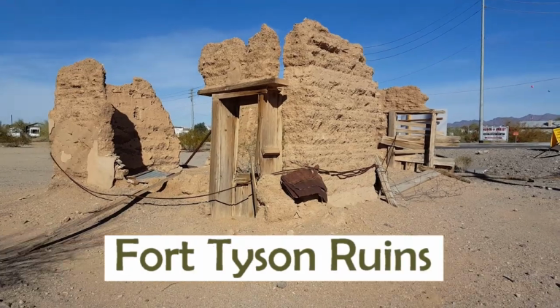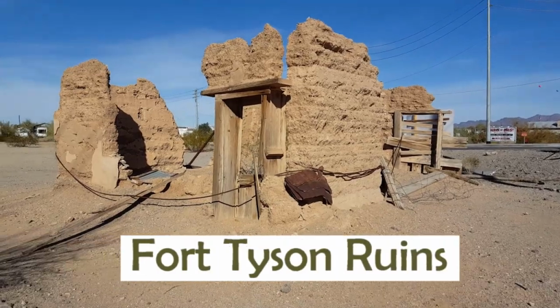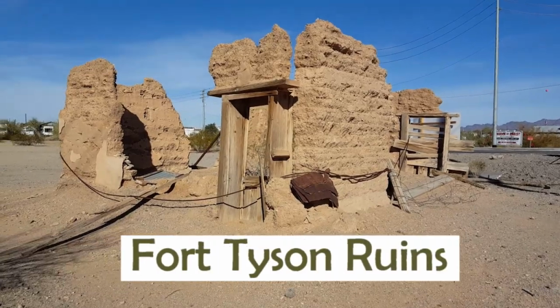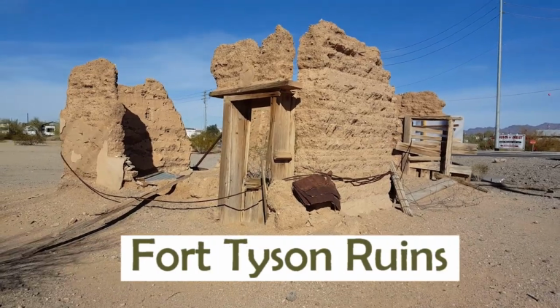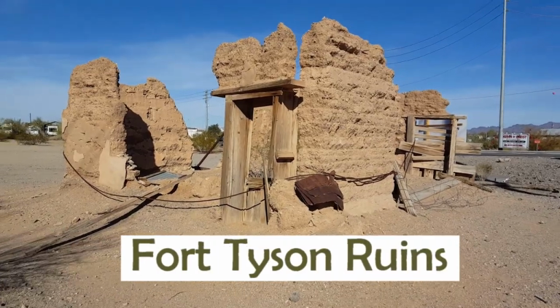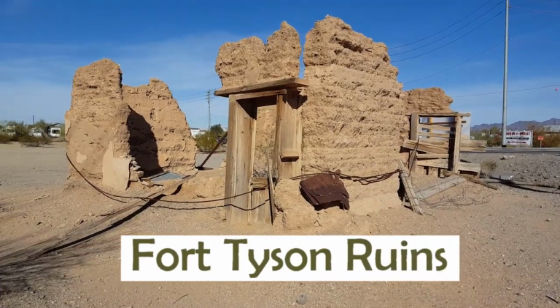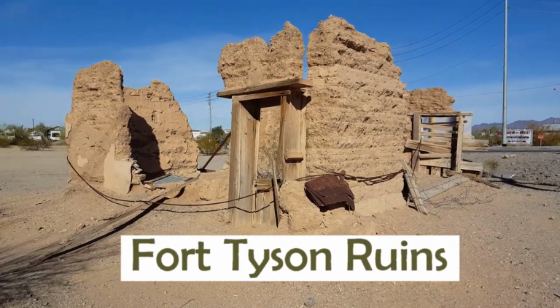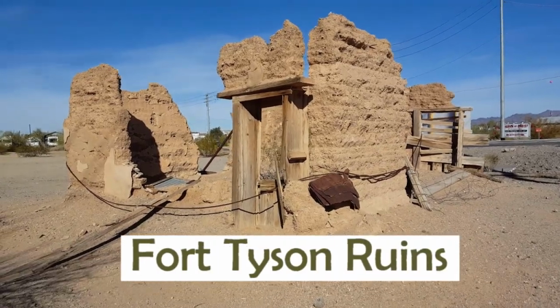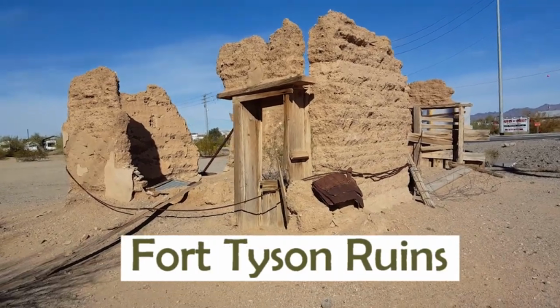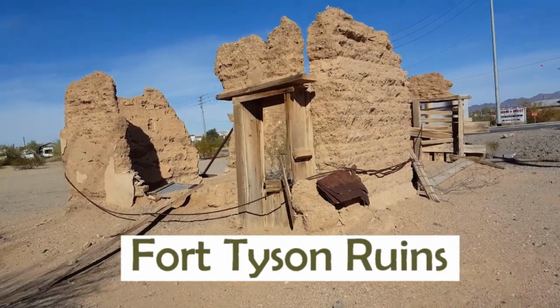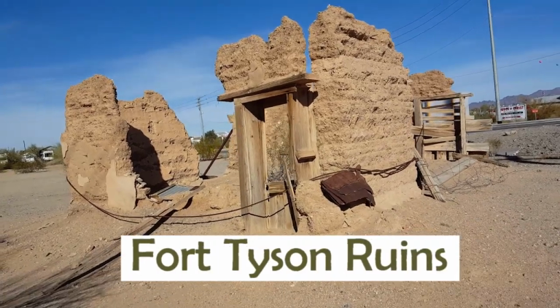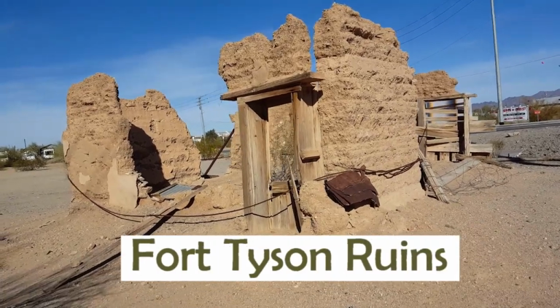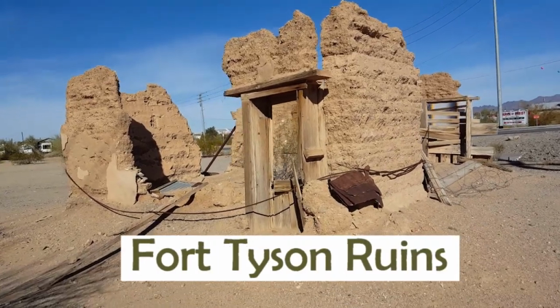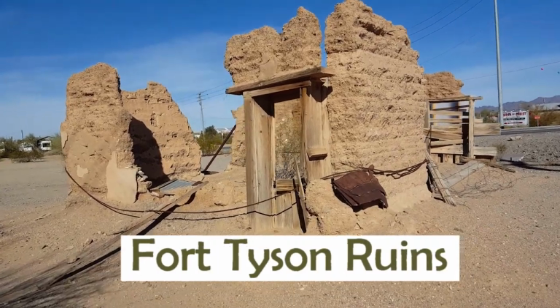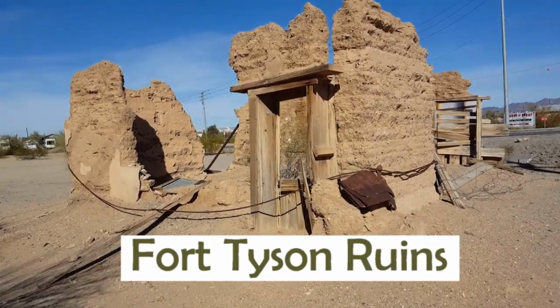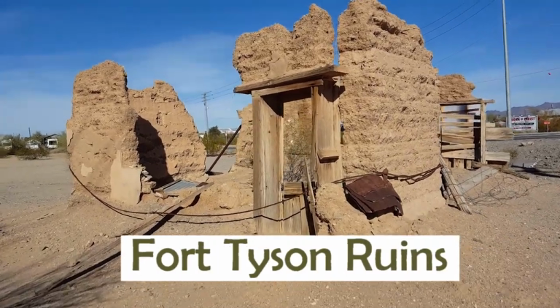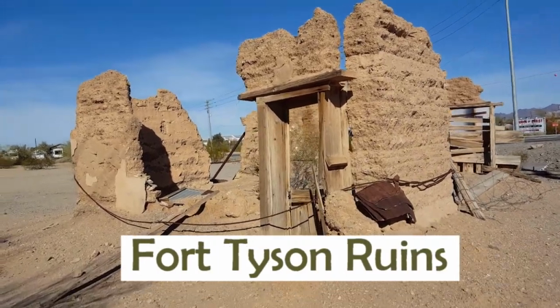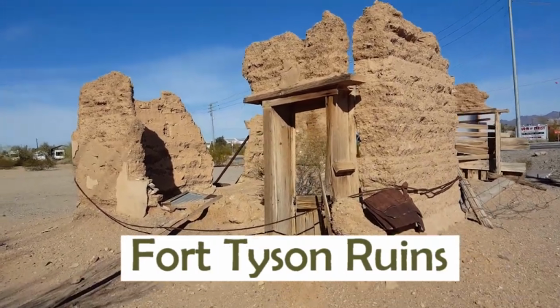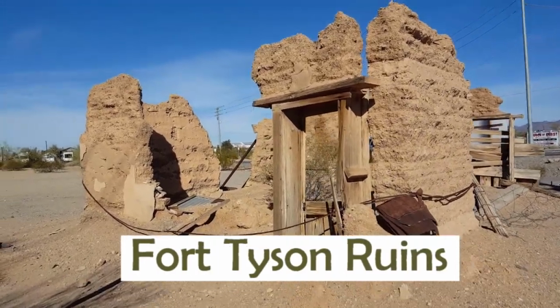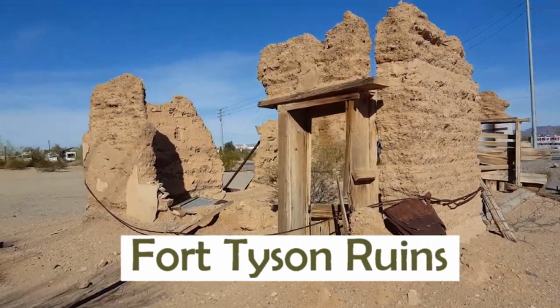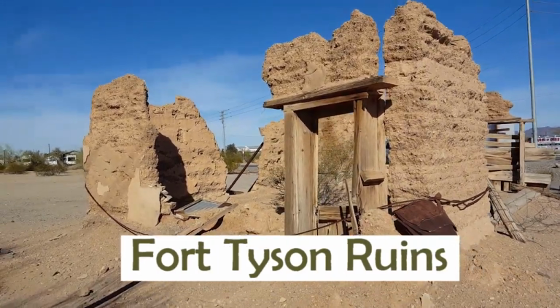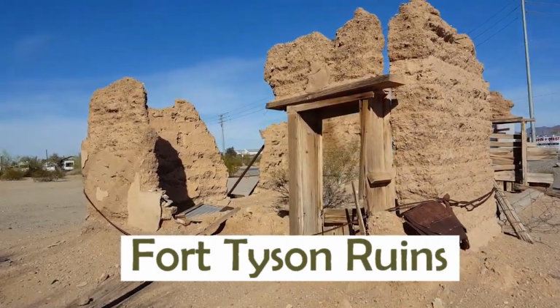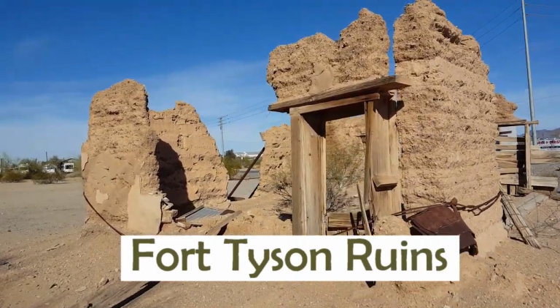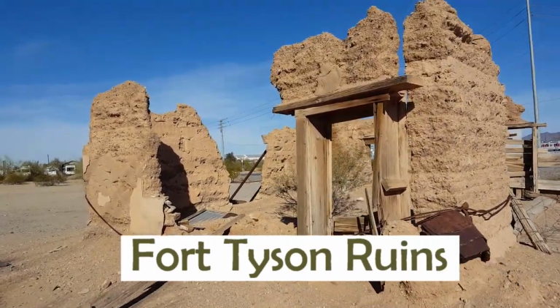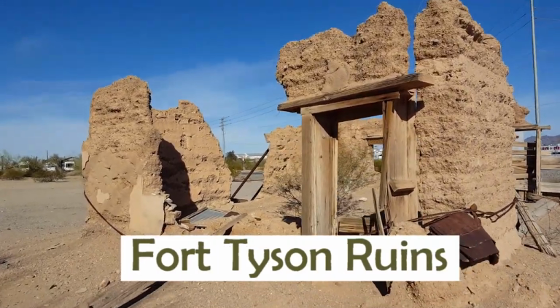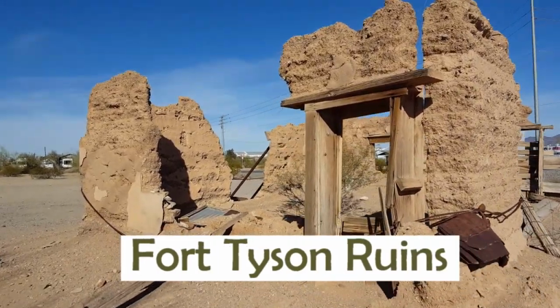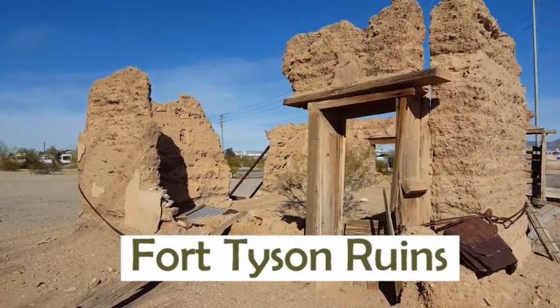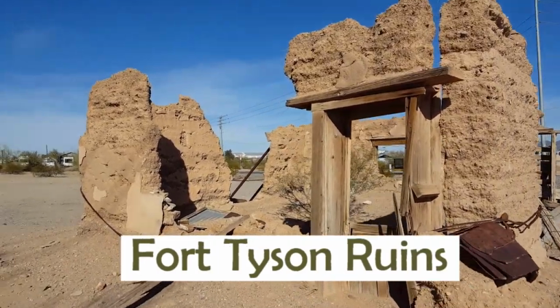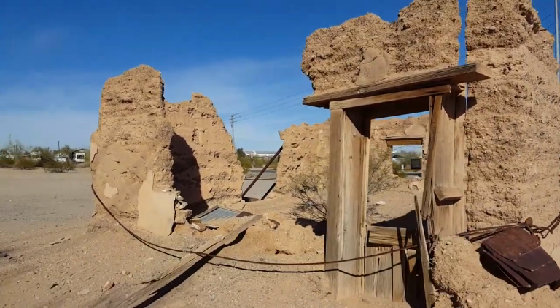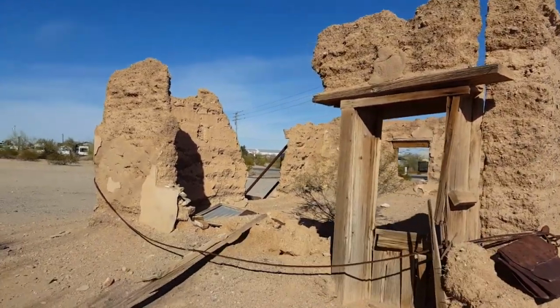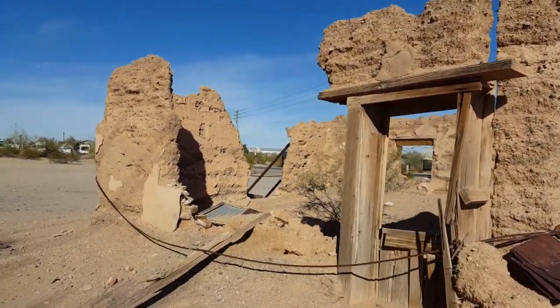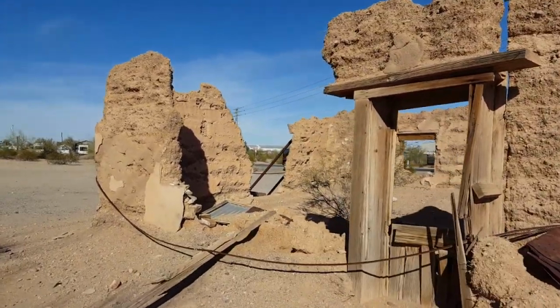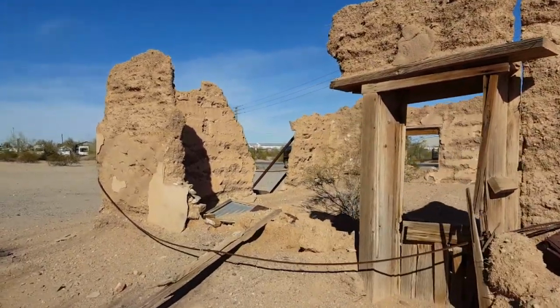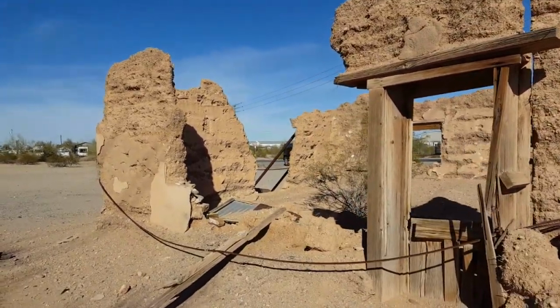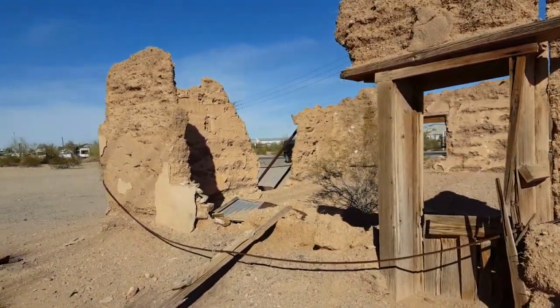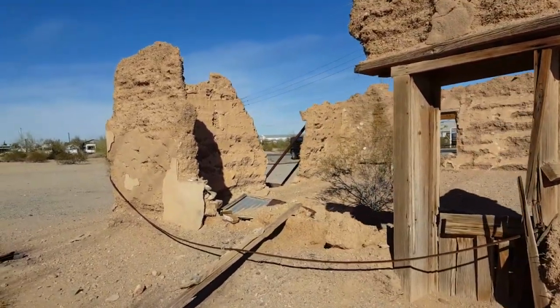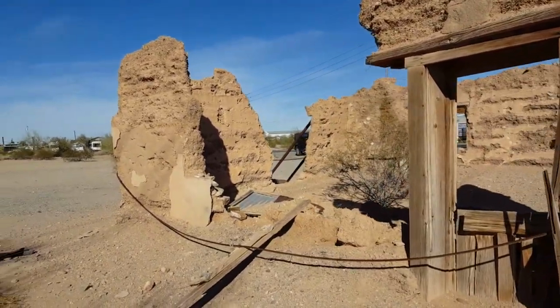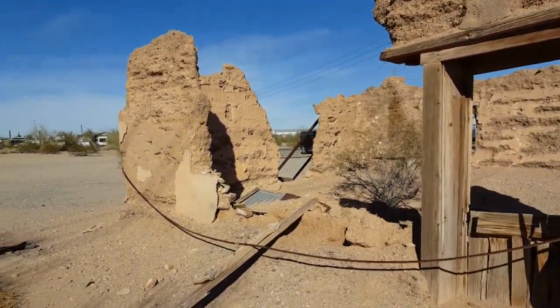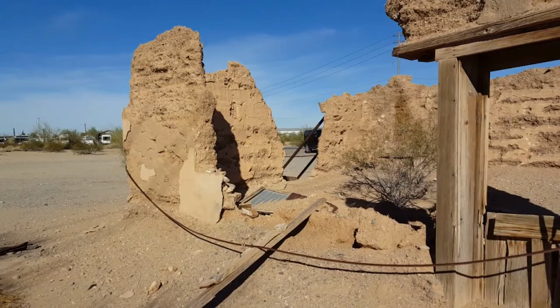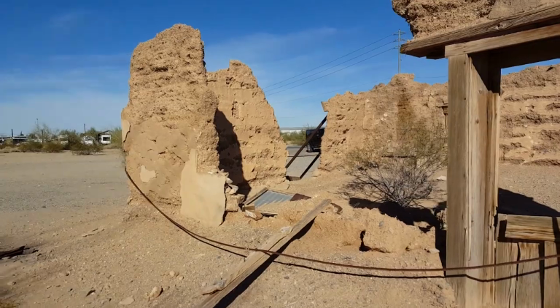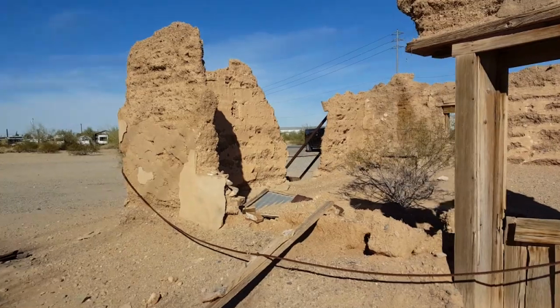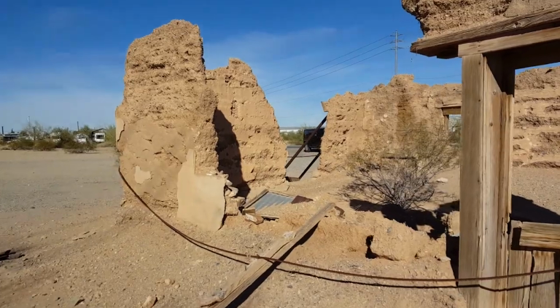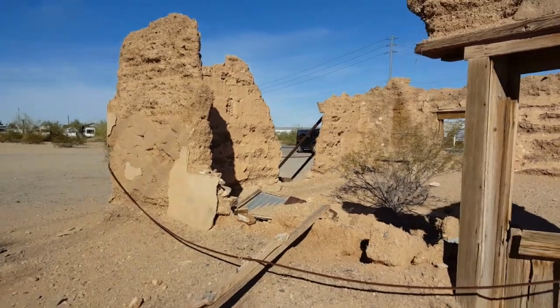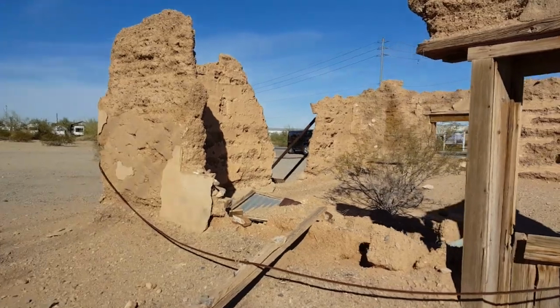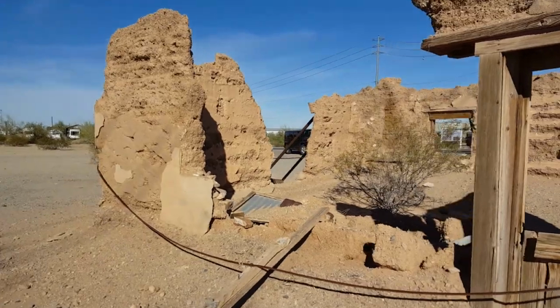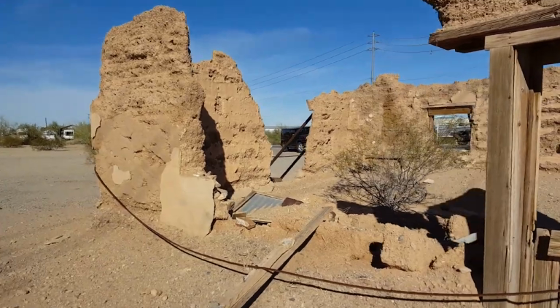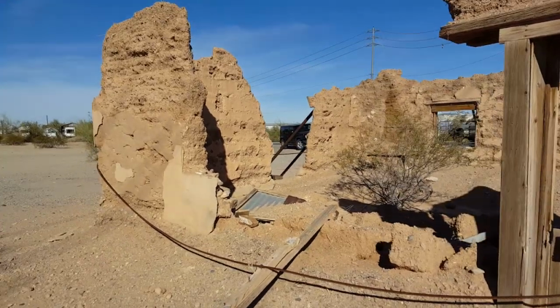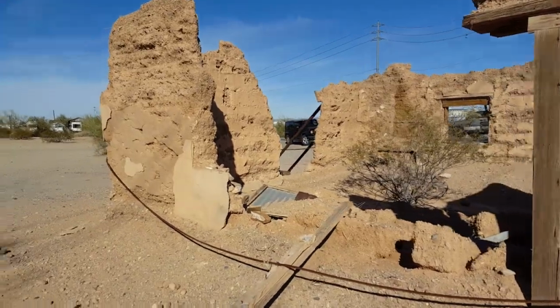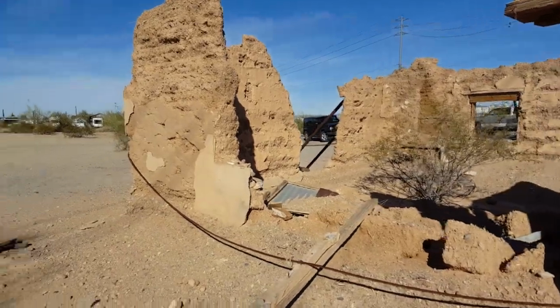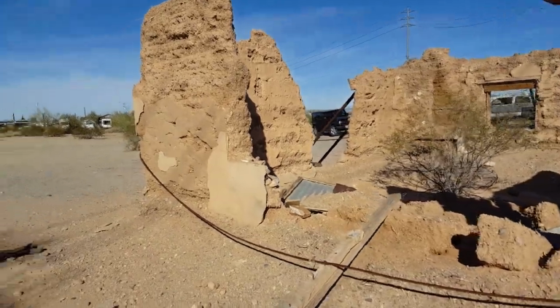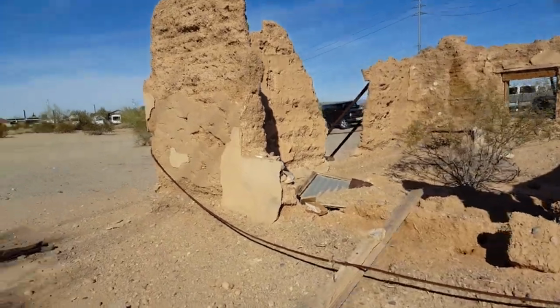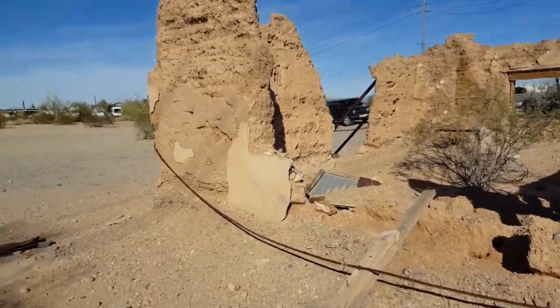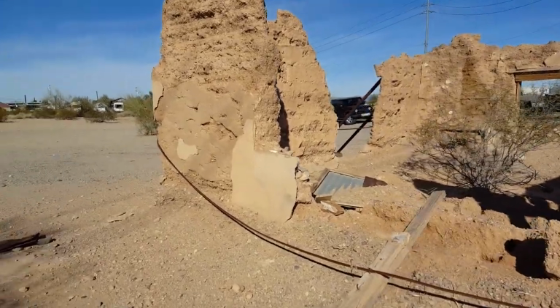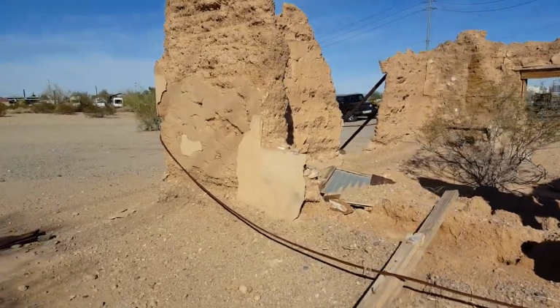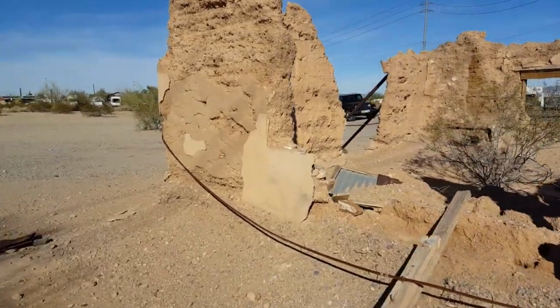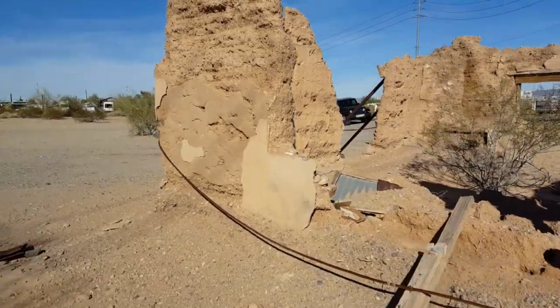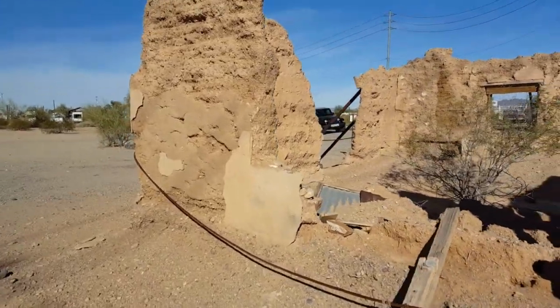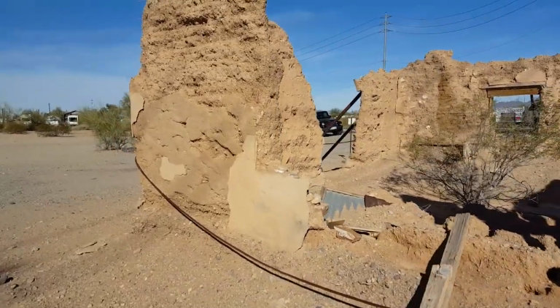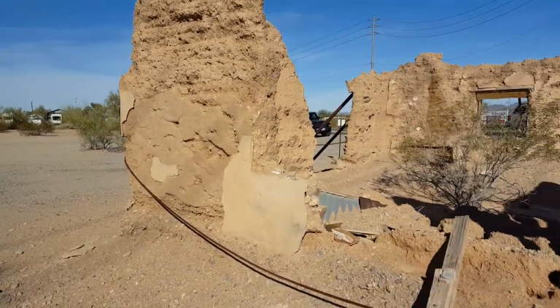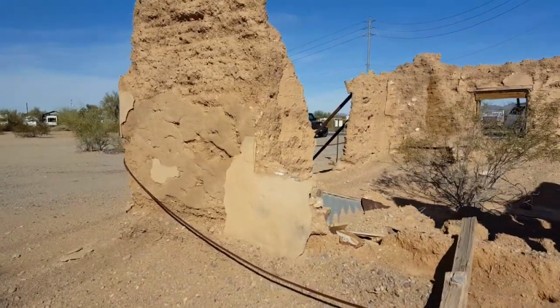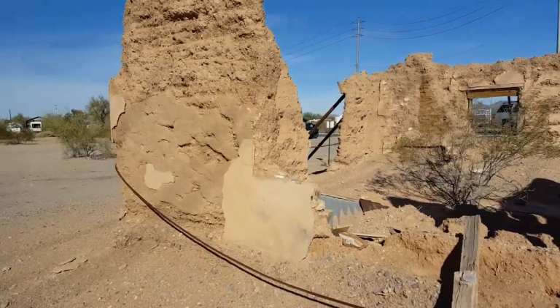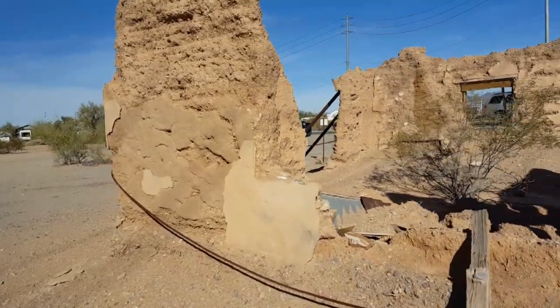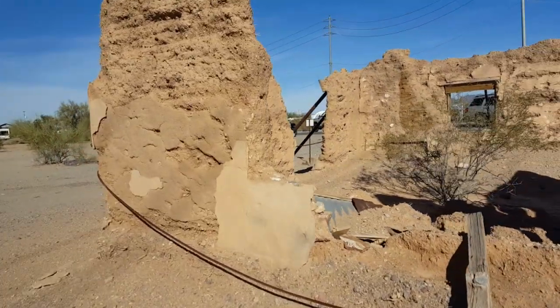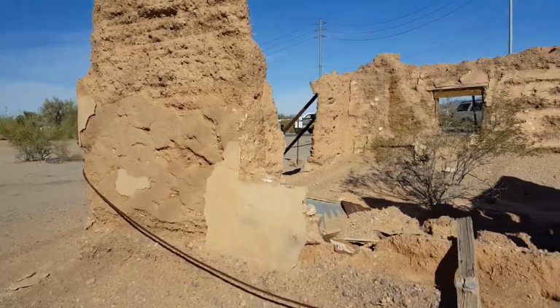Fort Tyson was built in 1856 as protection from the Indians in the area. It's located on the corner of Main Street and Moon Mountain Road.